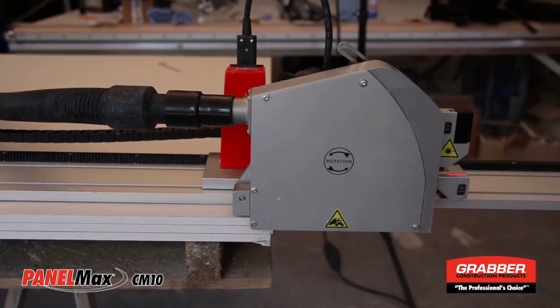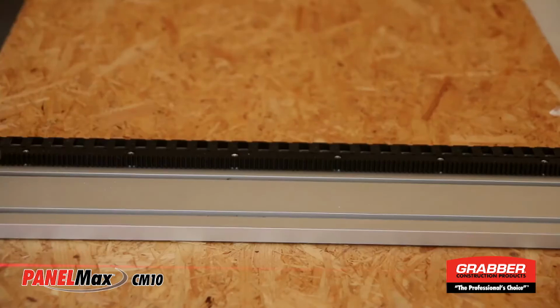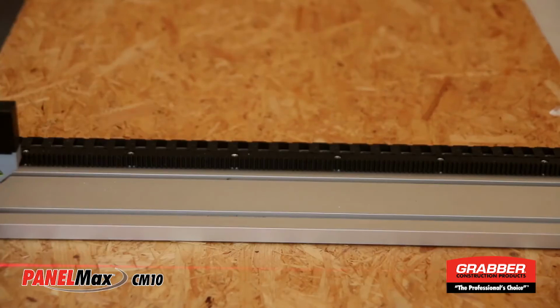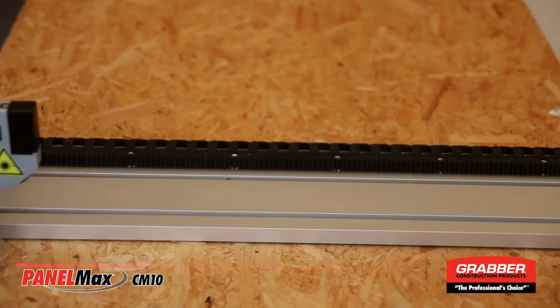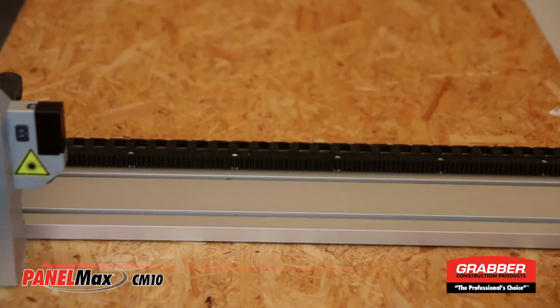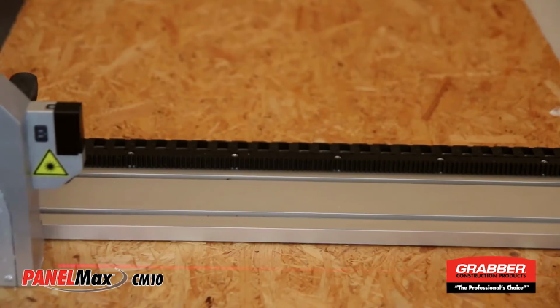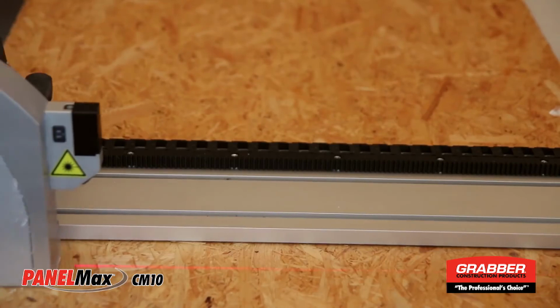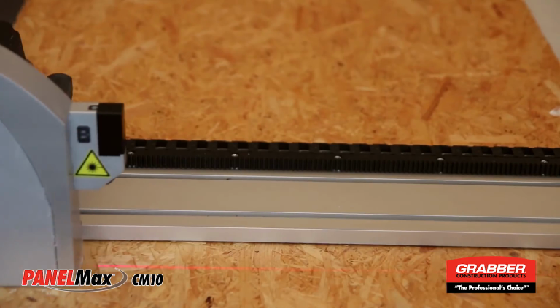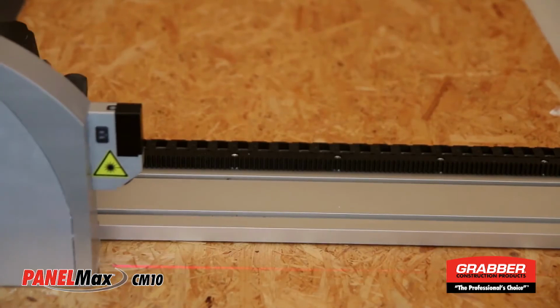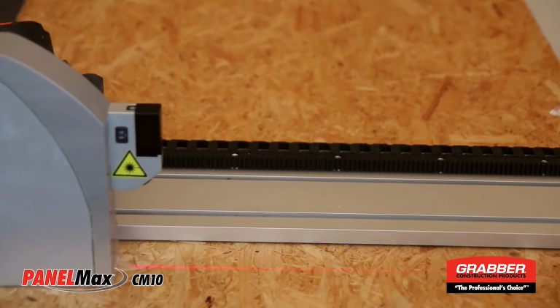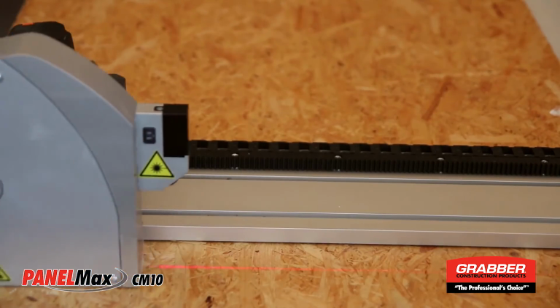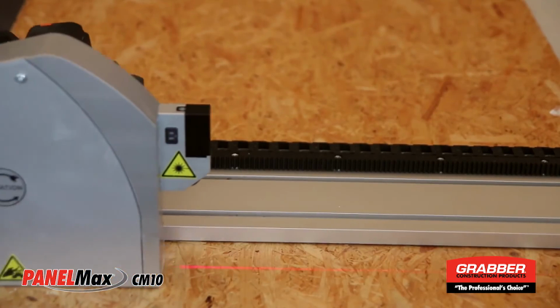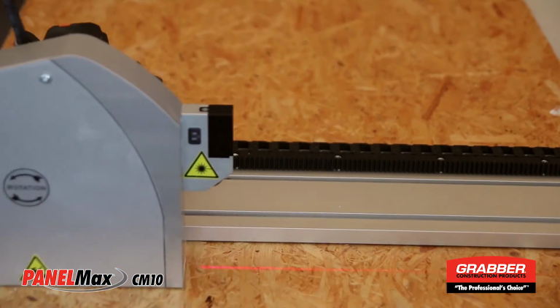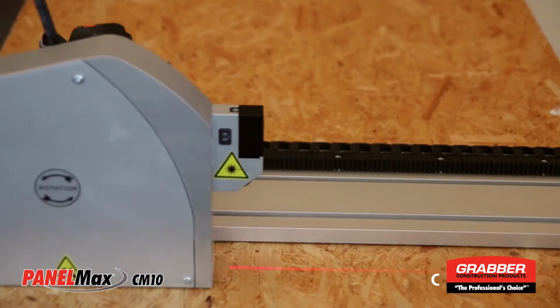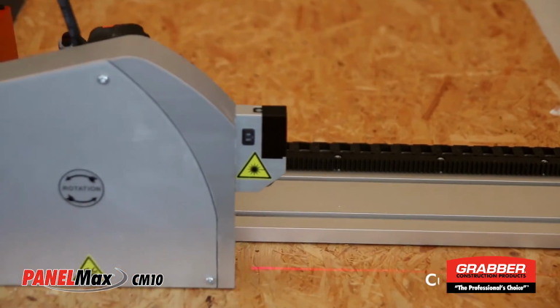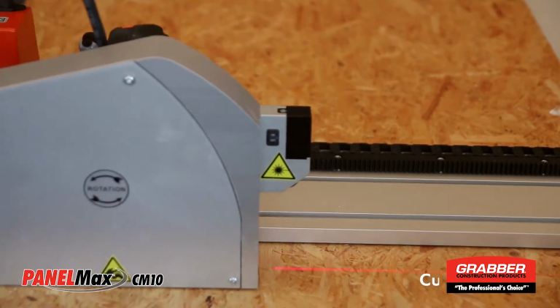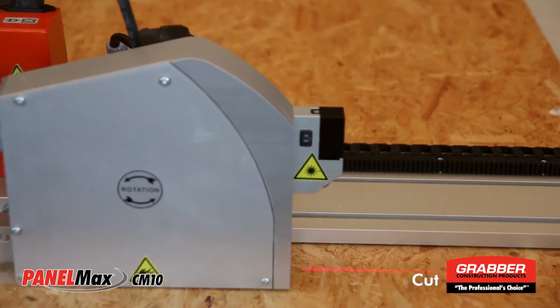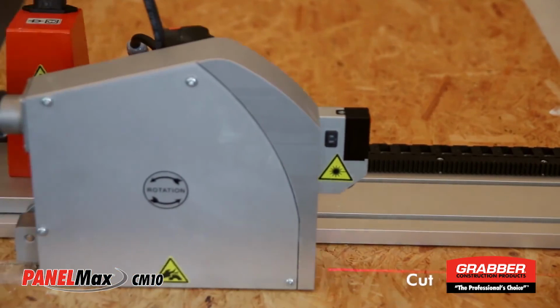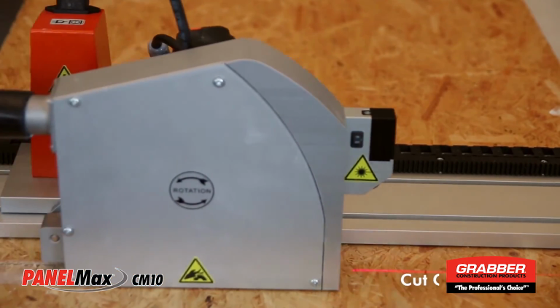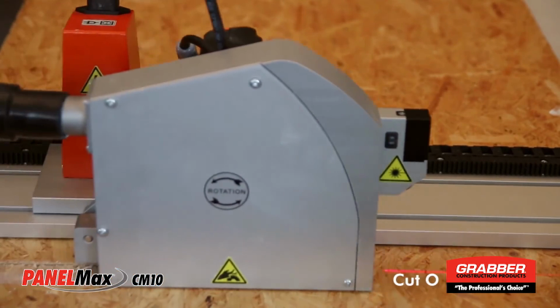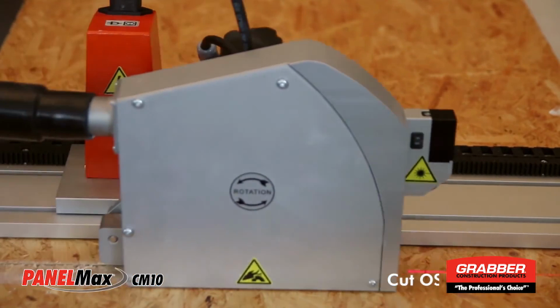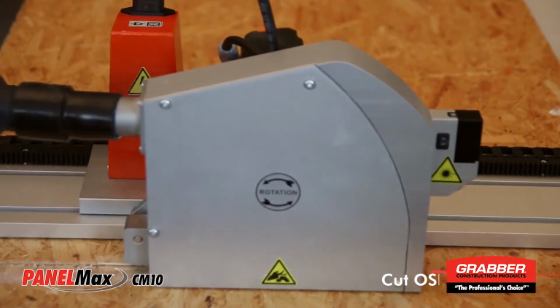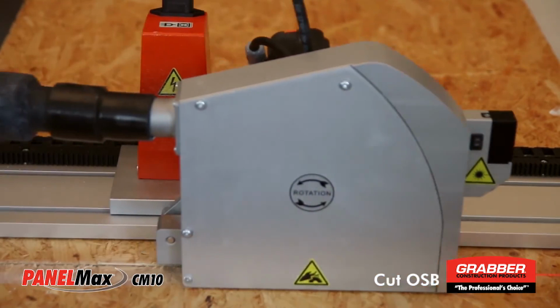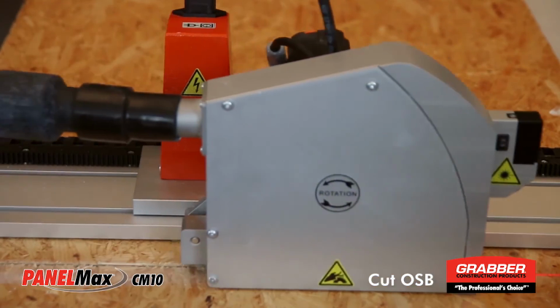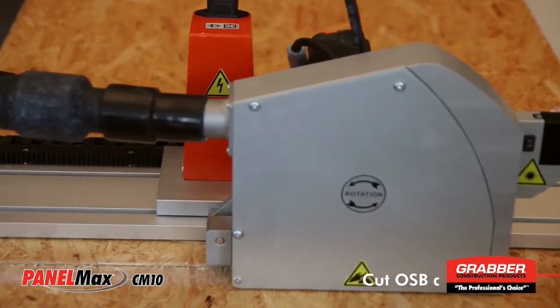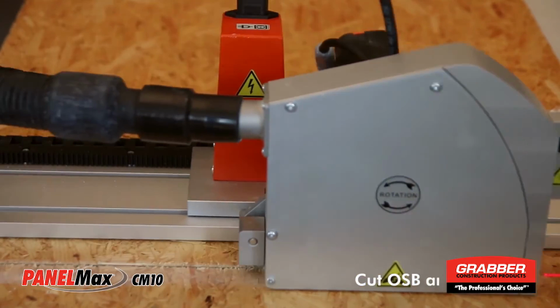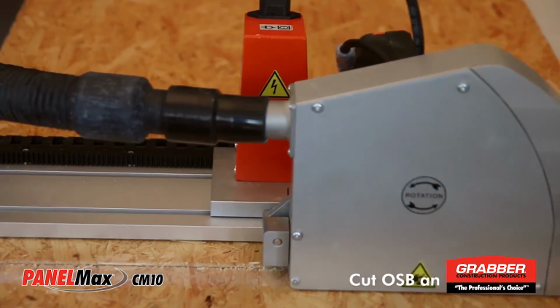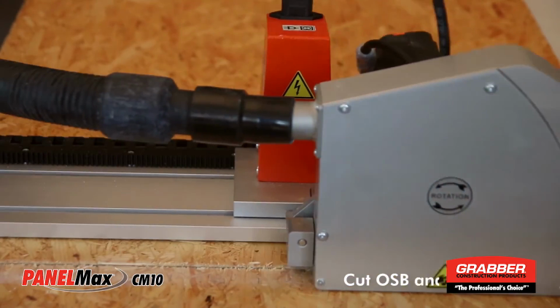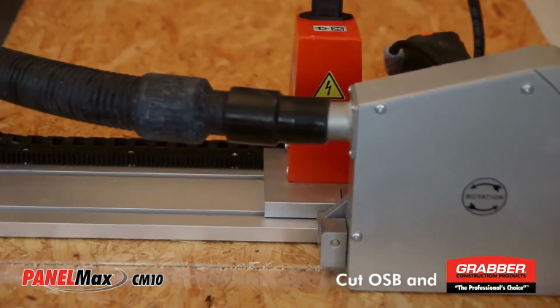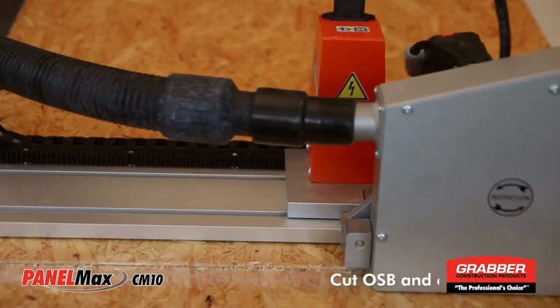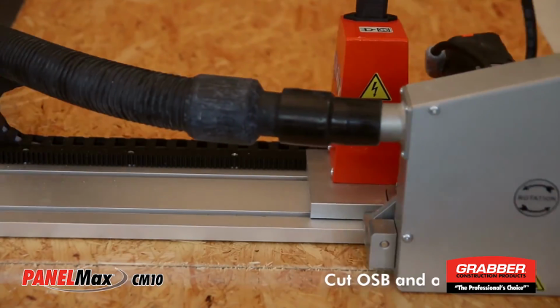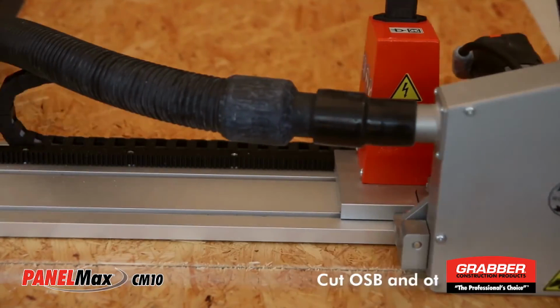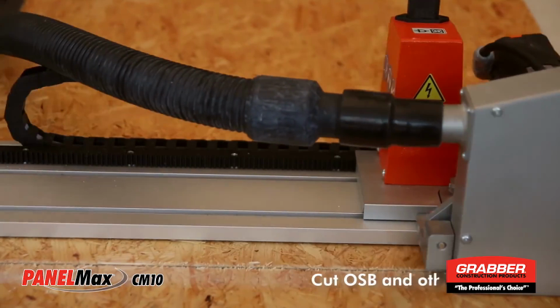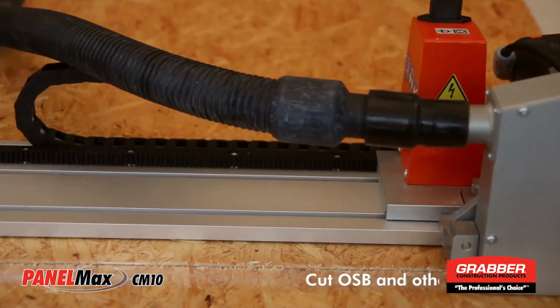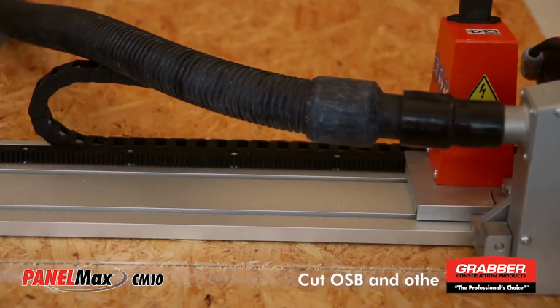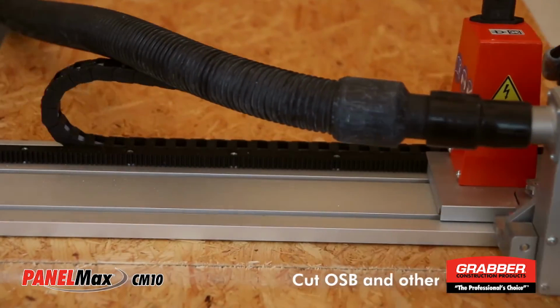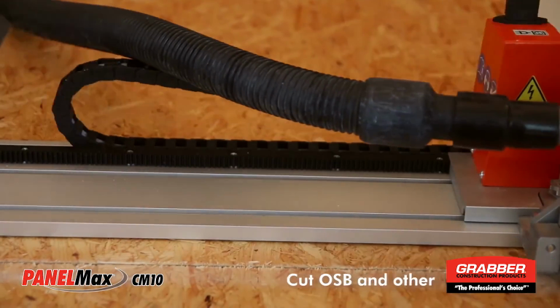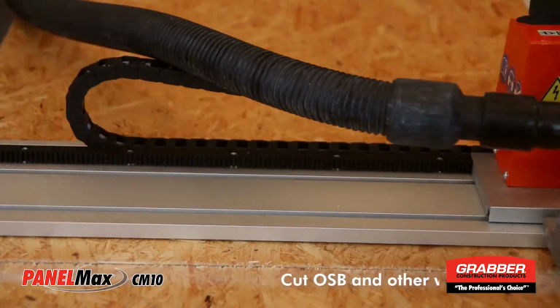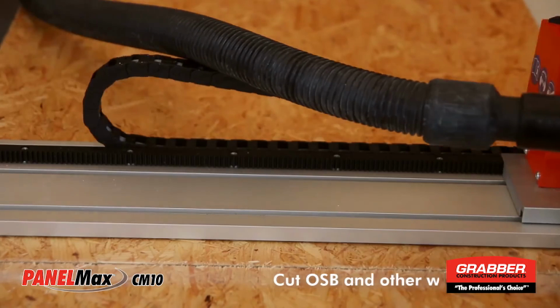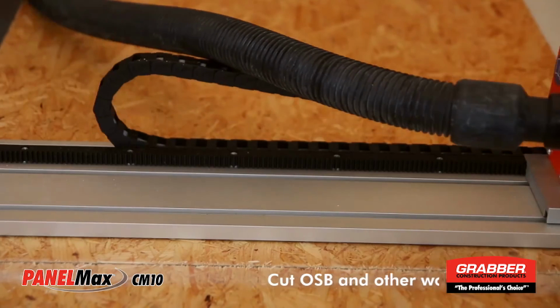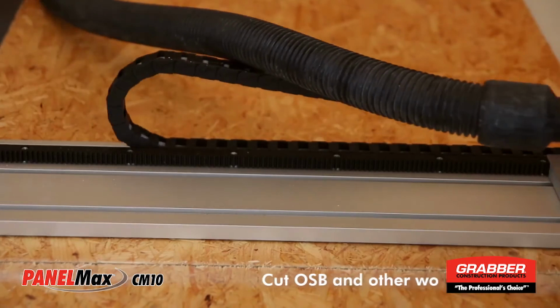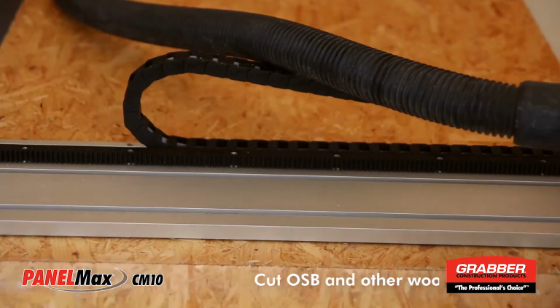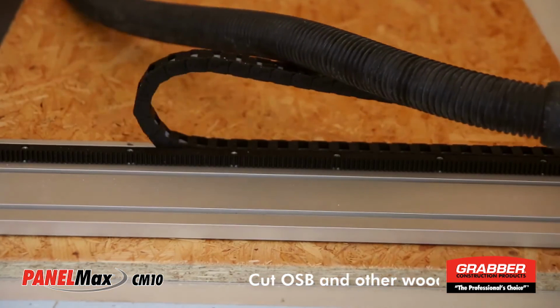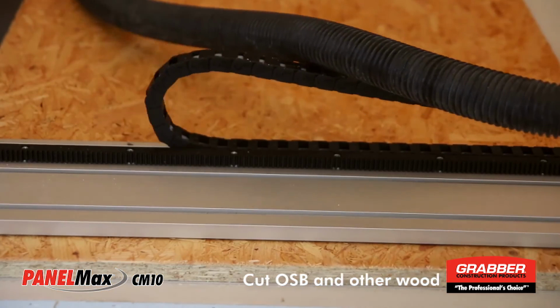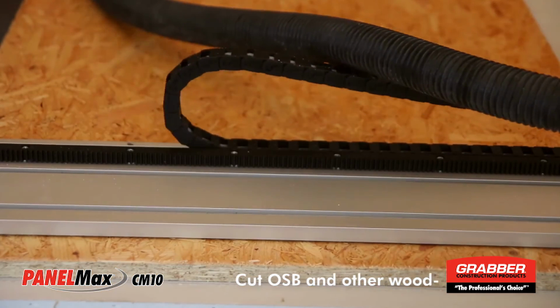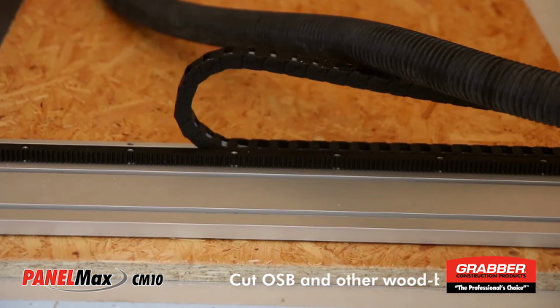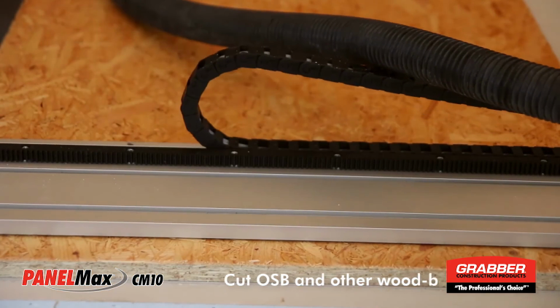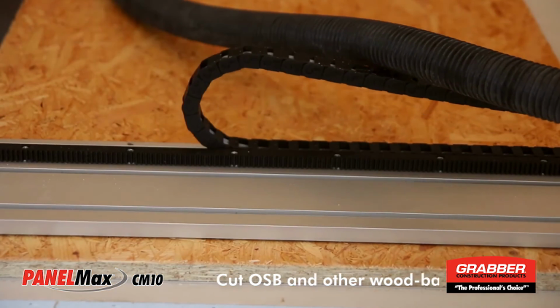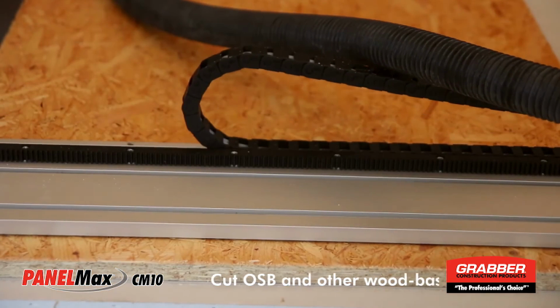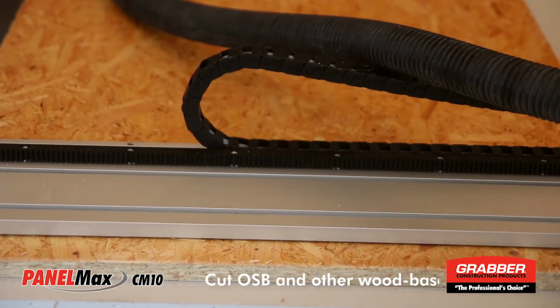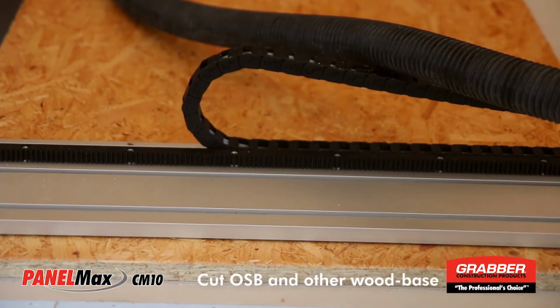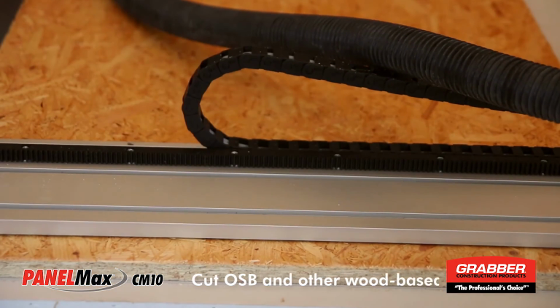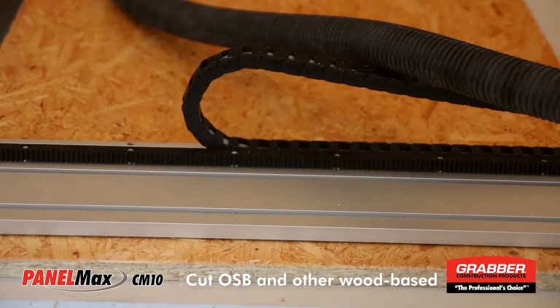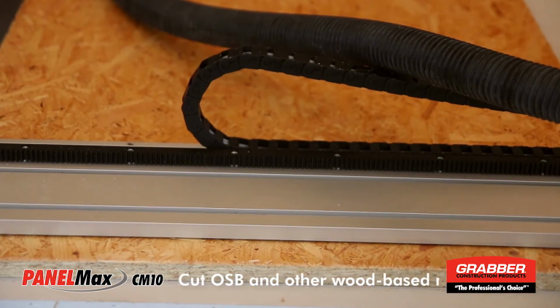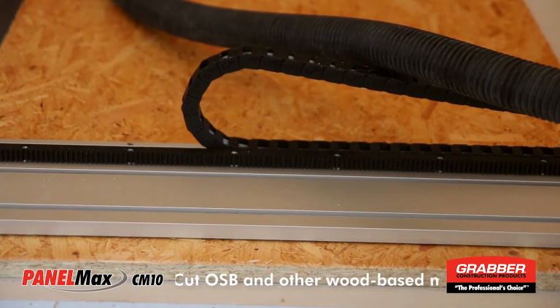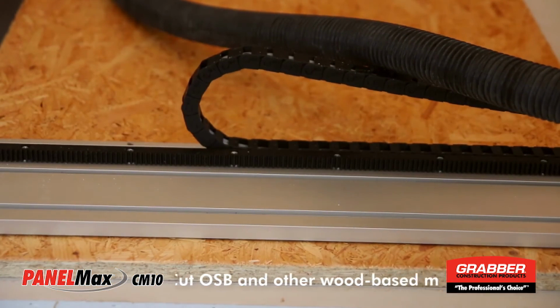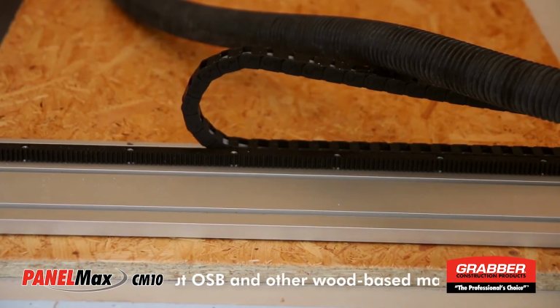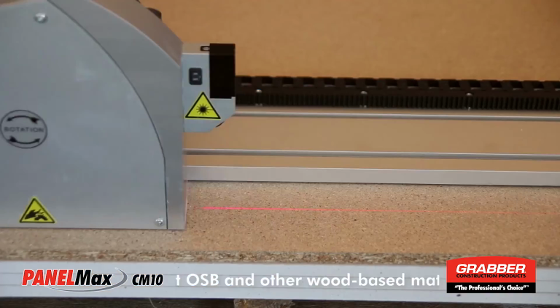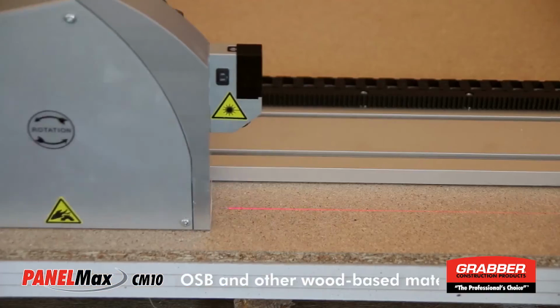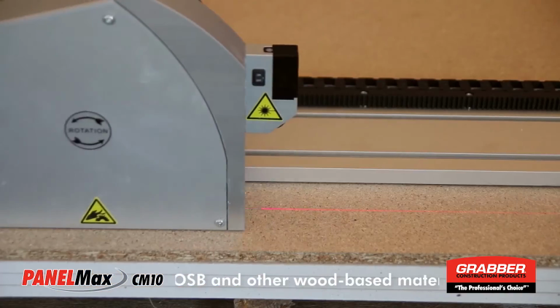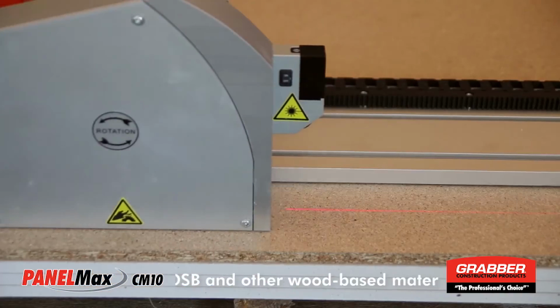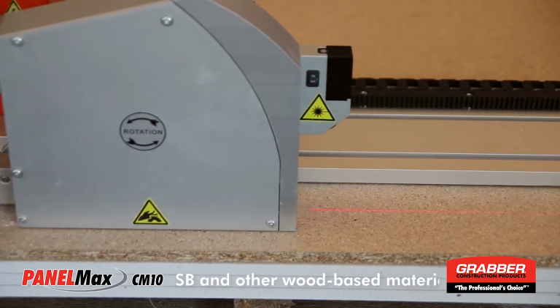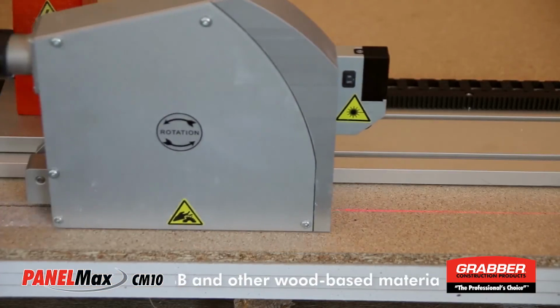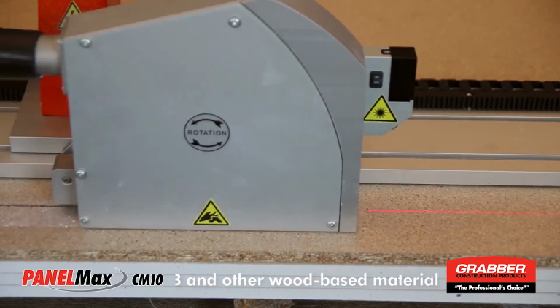With the CM10, you can cut other materials such as OSB, pressed wood, and other wood-based materials.